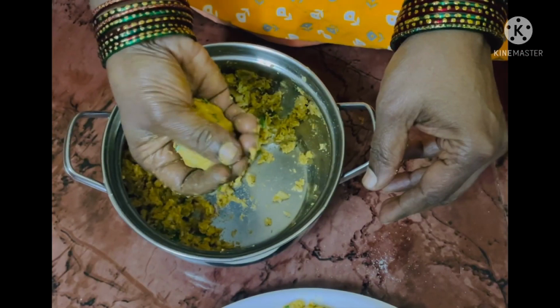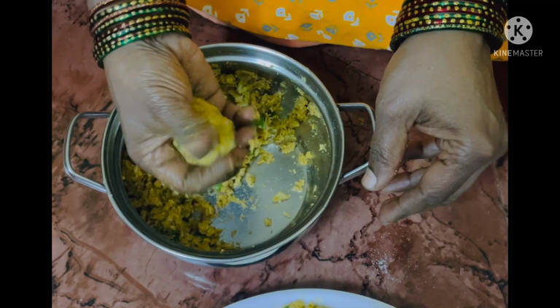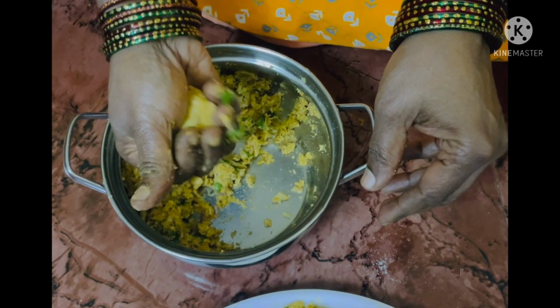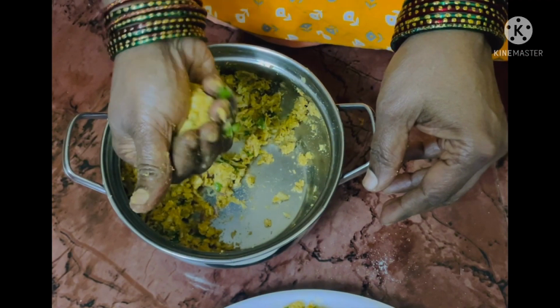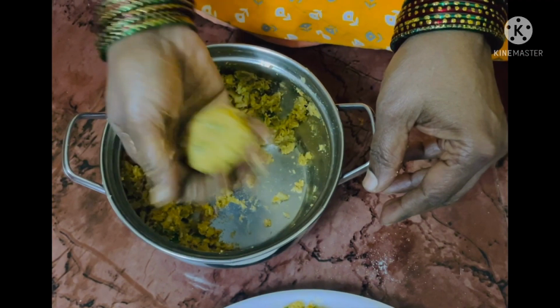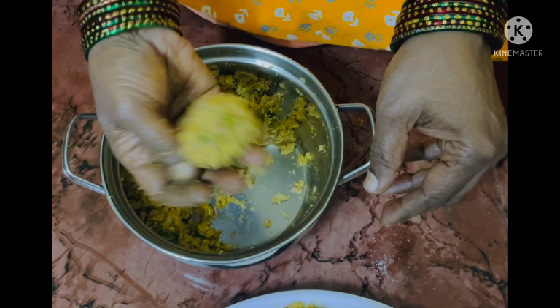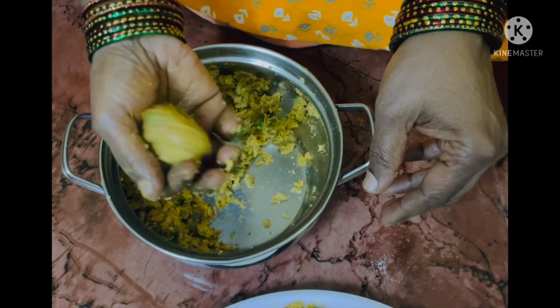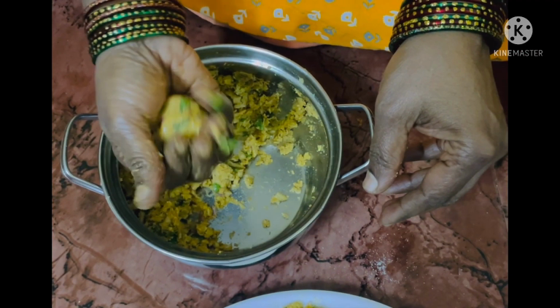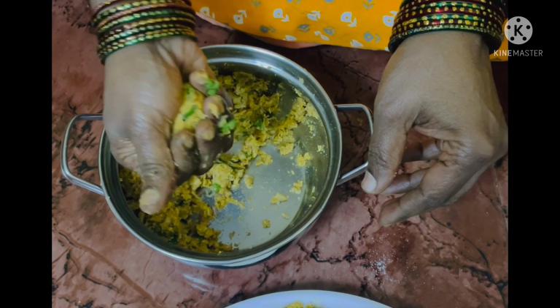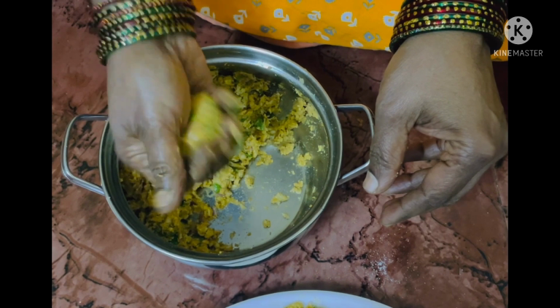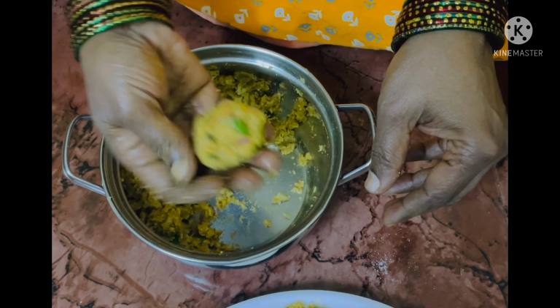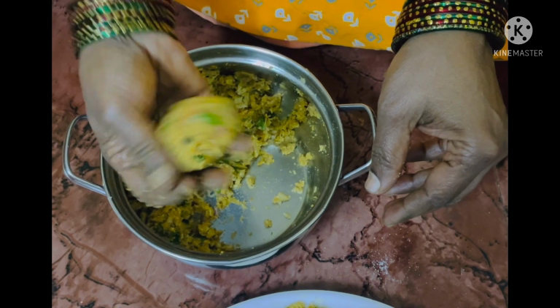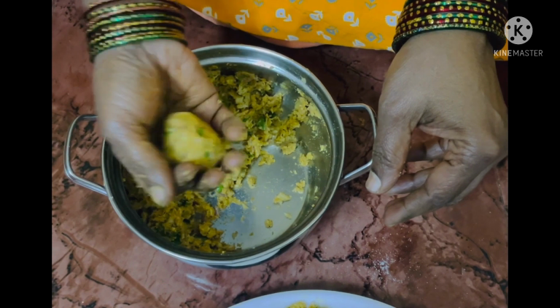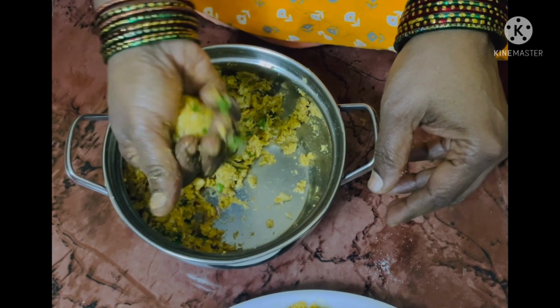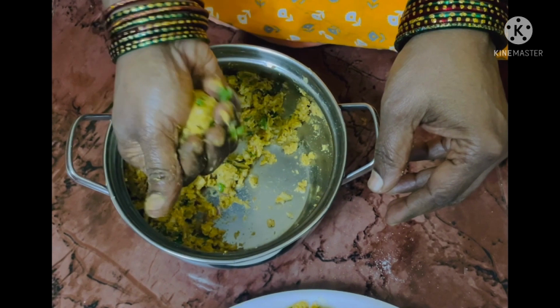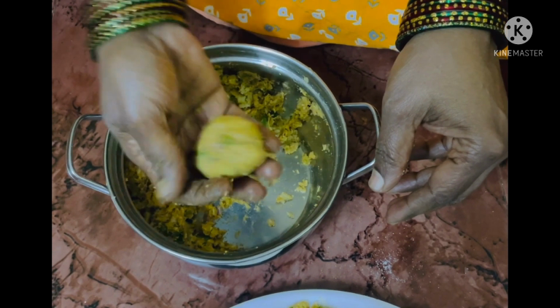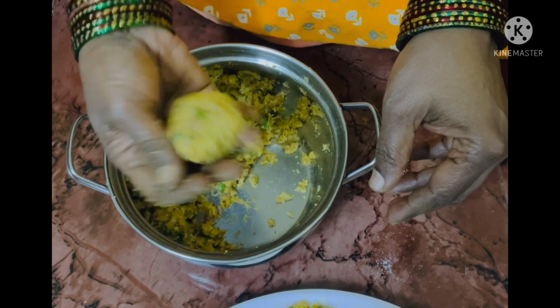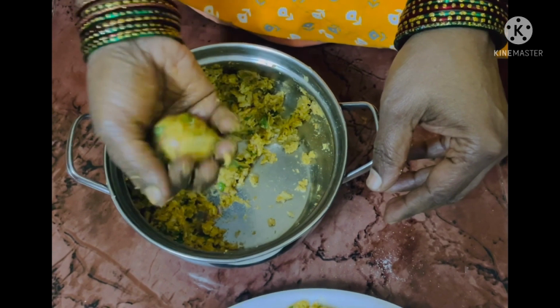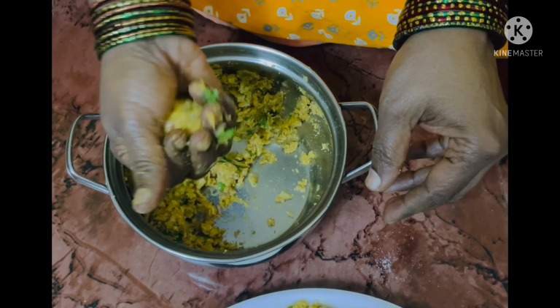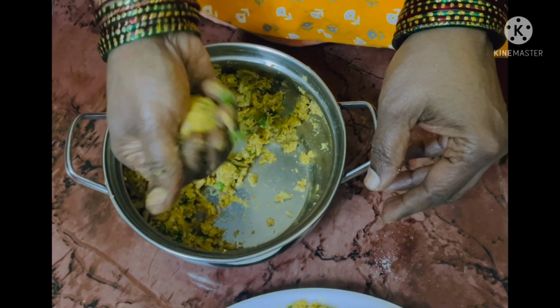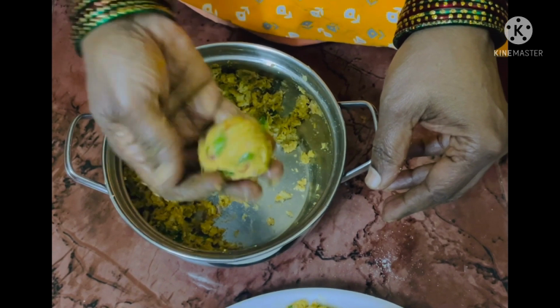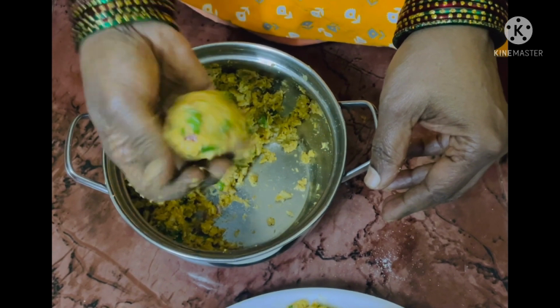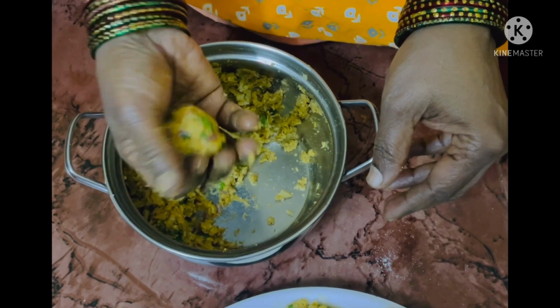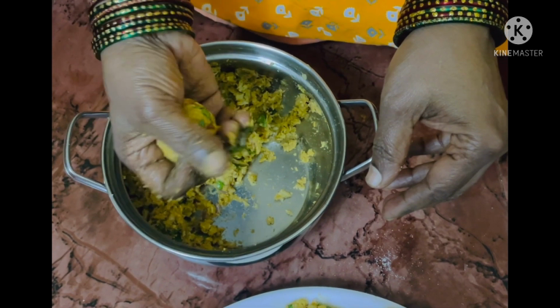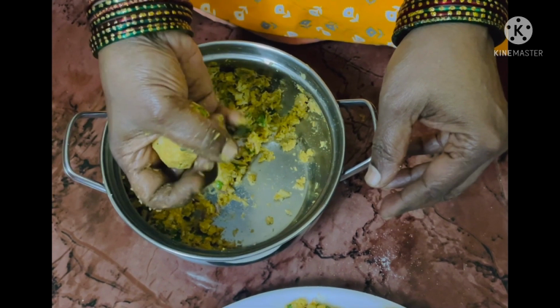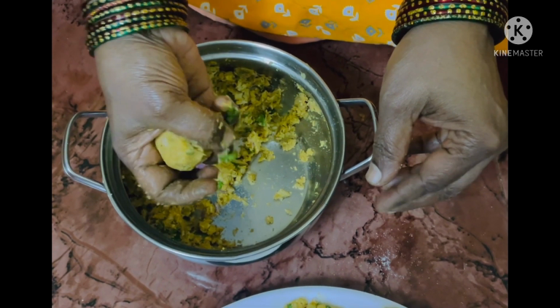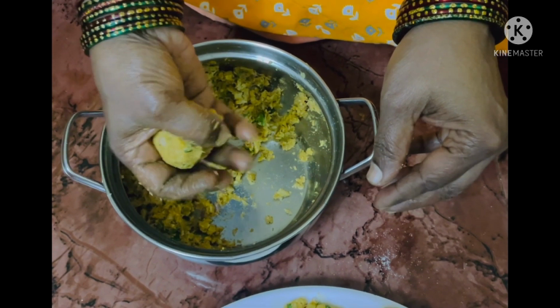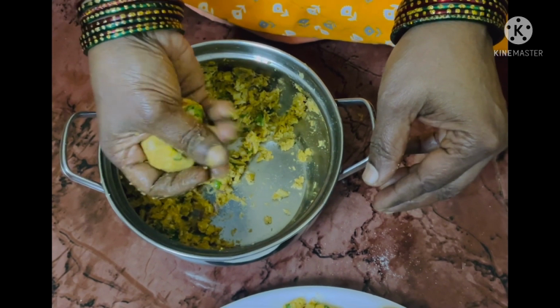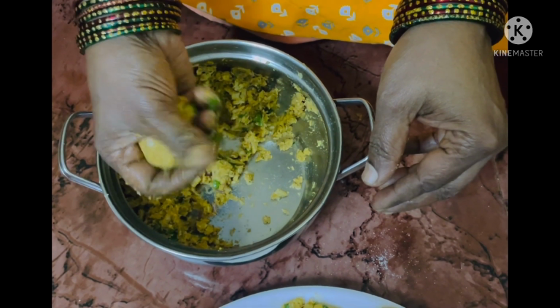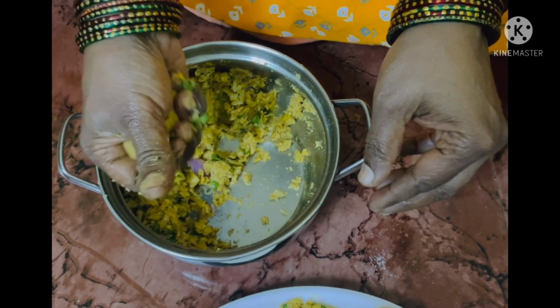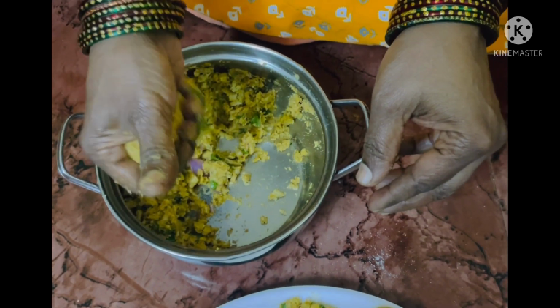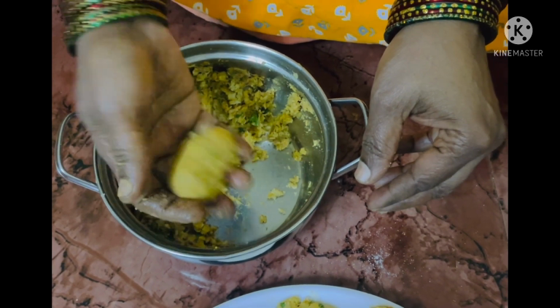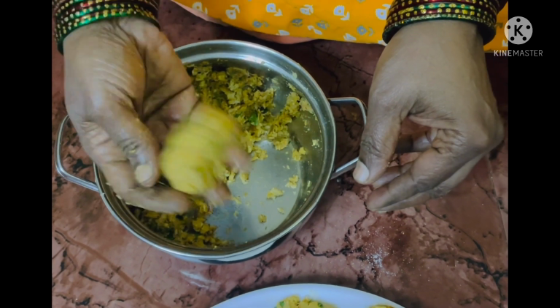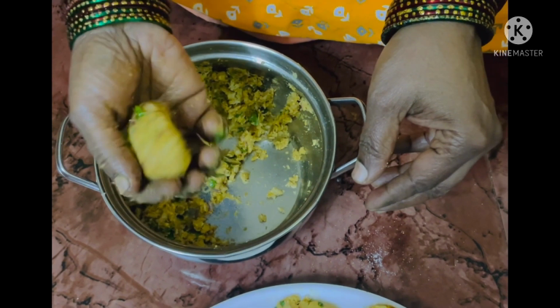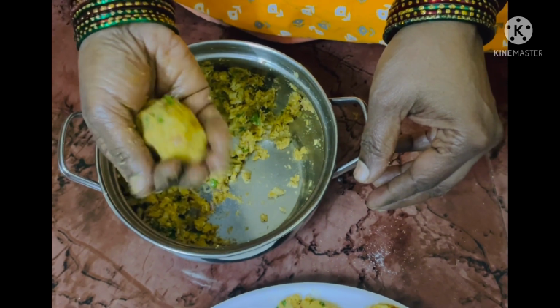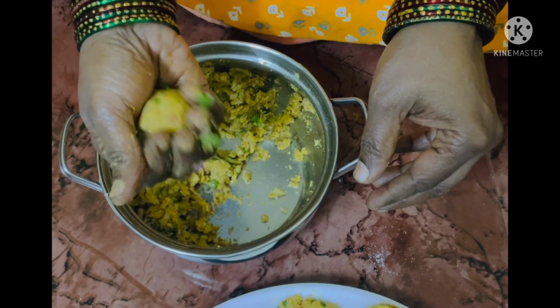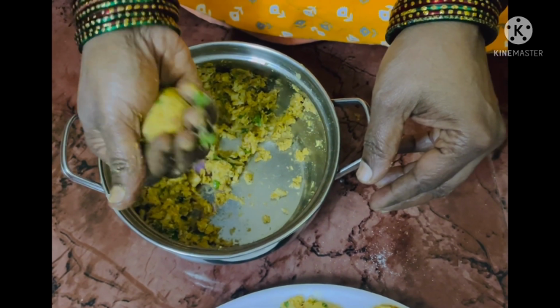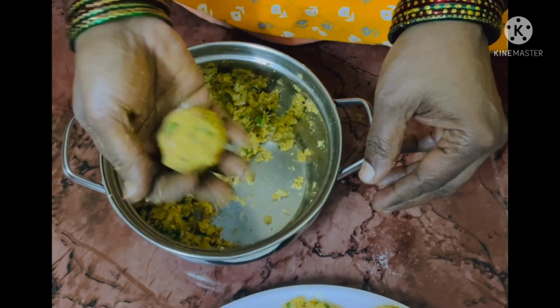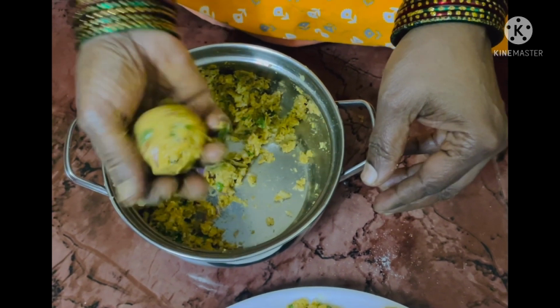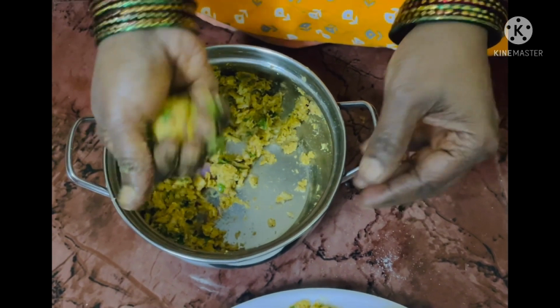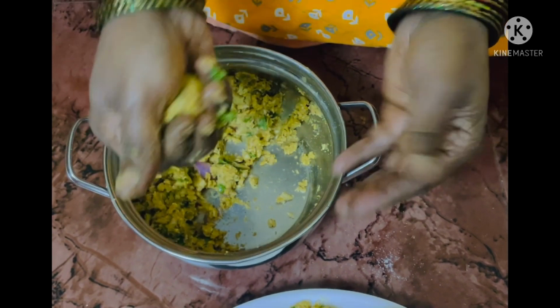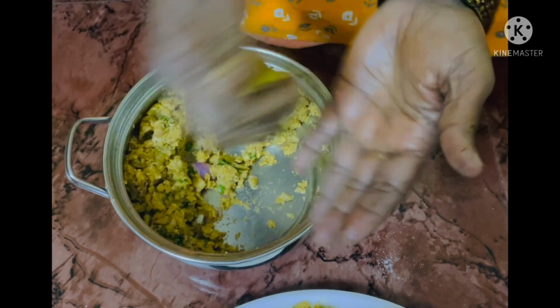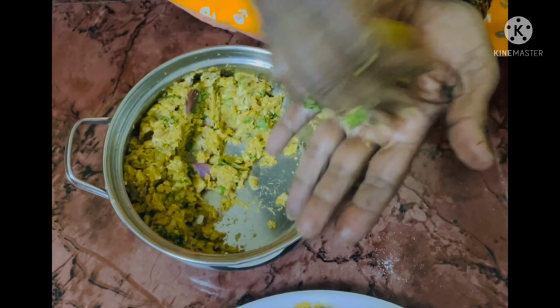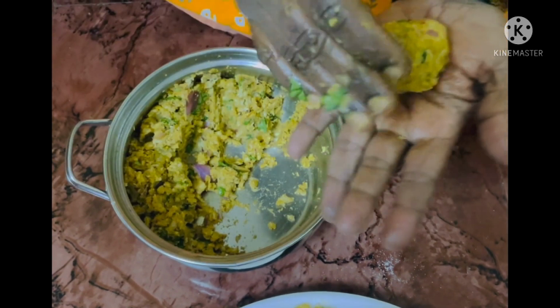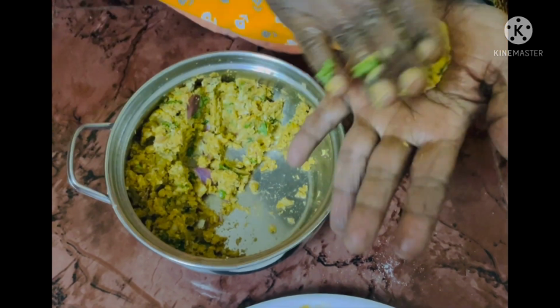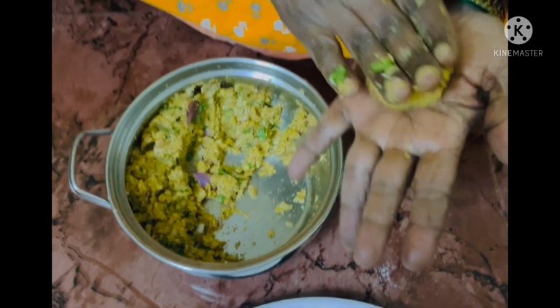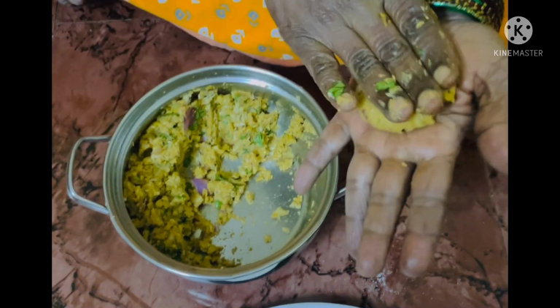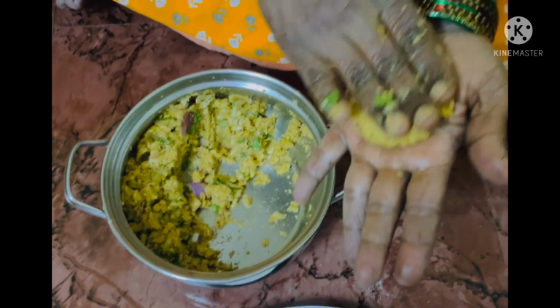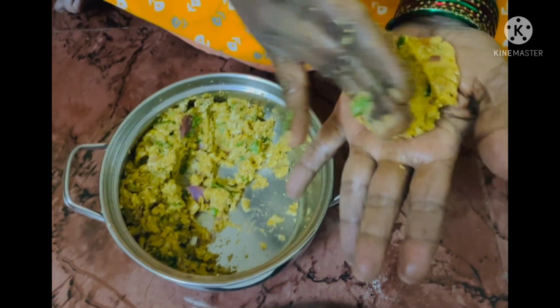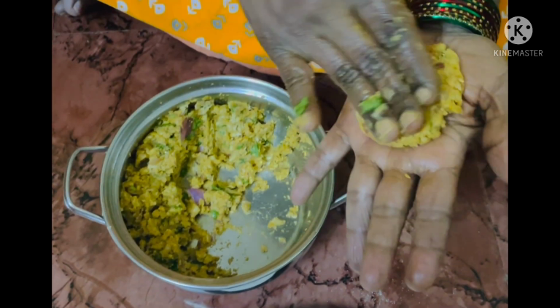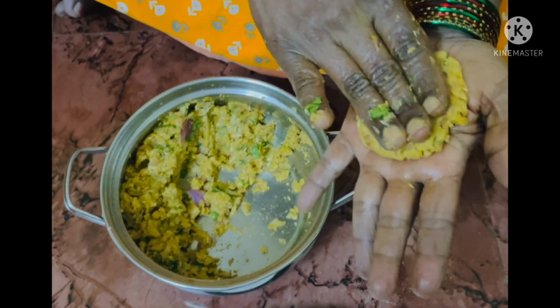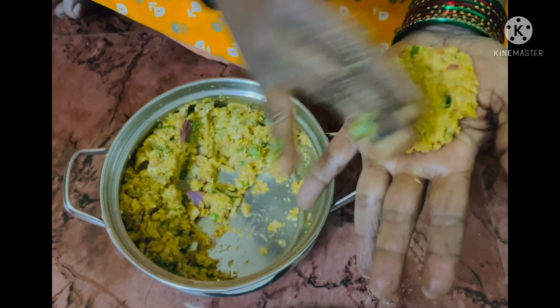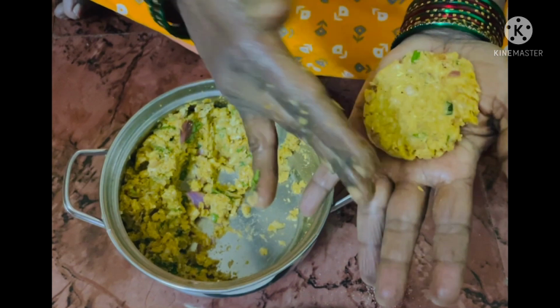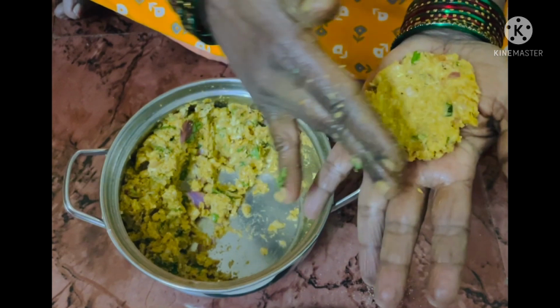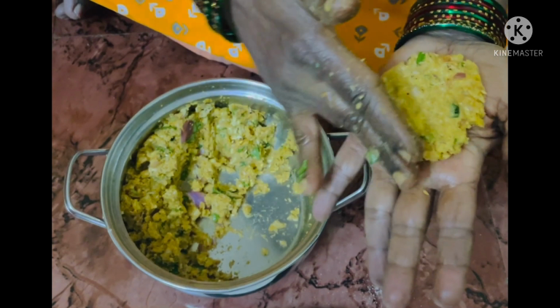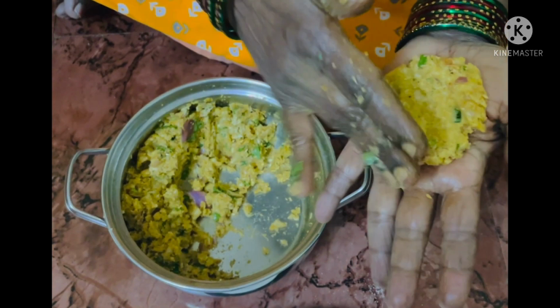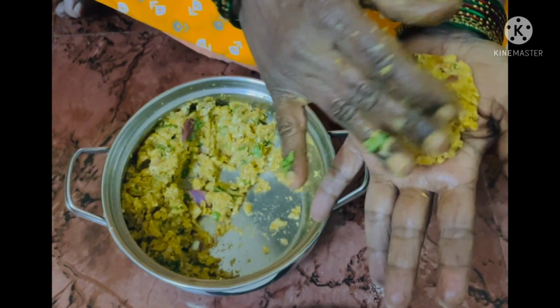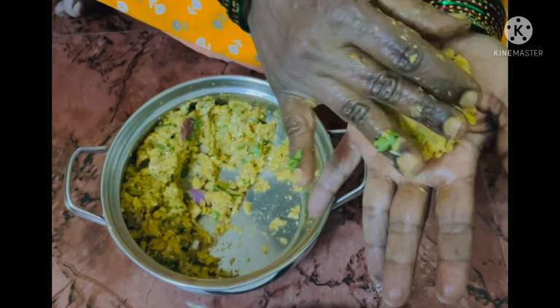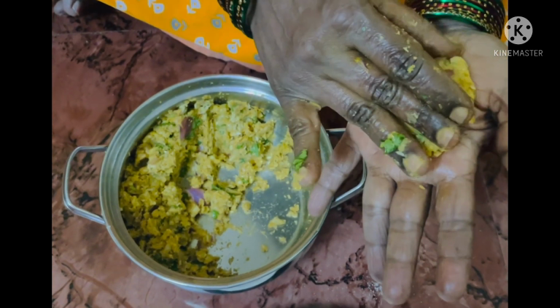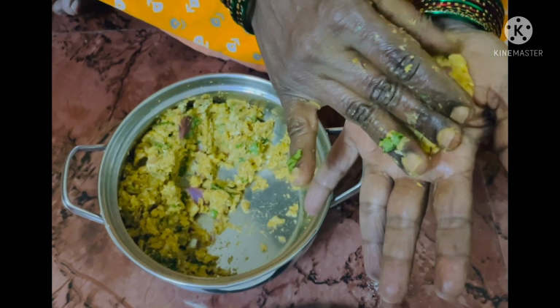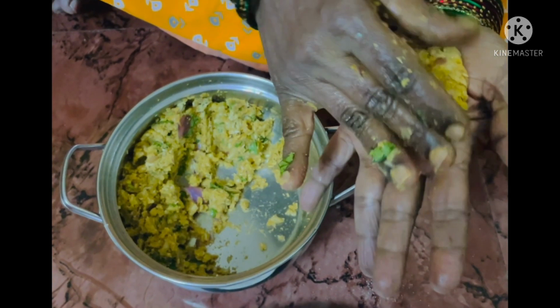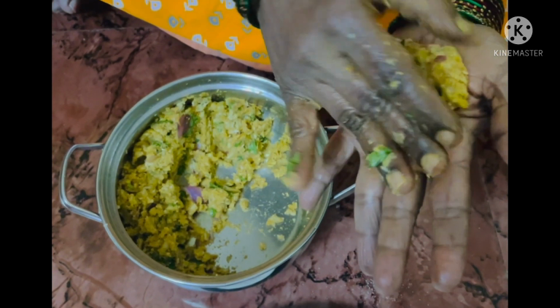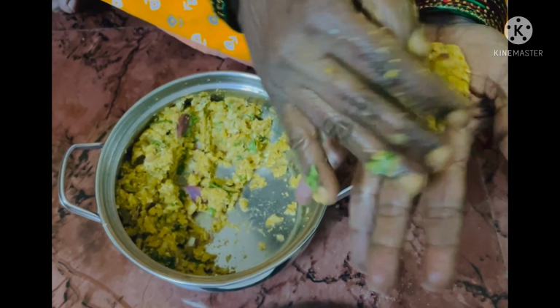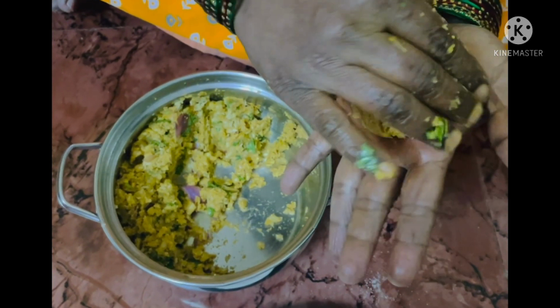Now let's take a little bit of the mixture, just roll it, keep it on the other palm, gently flatten it, and keep it aside.